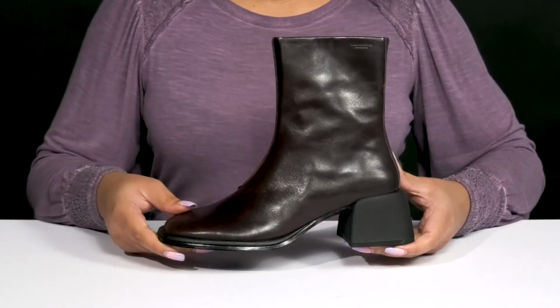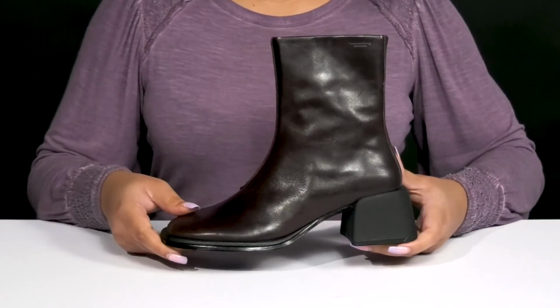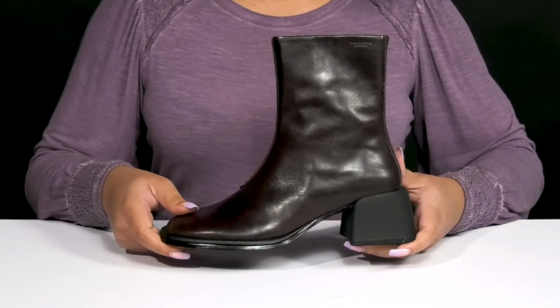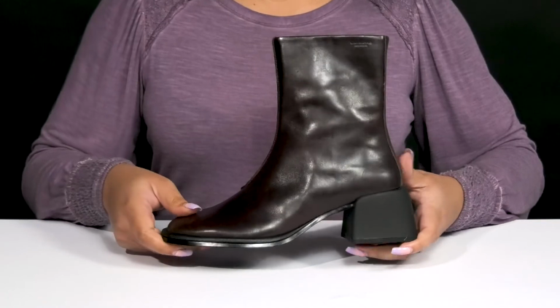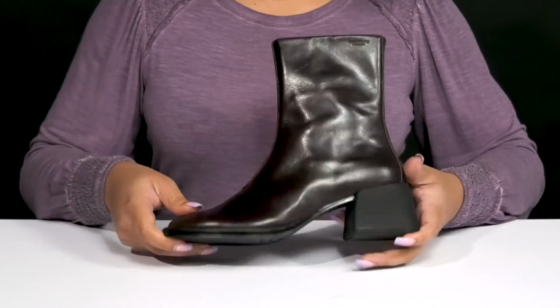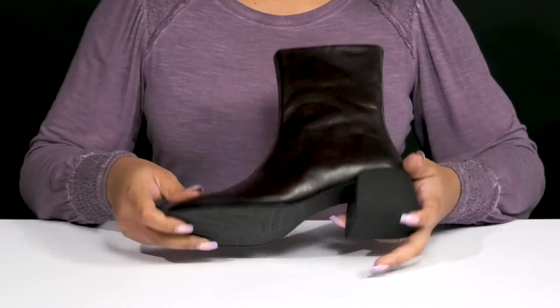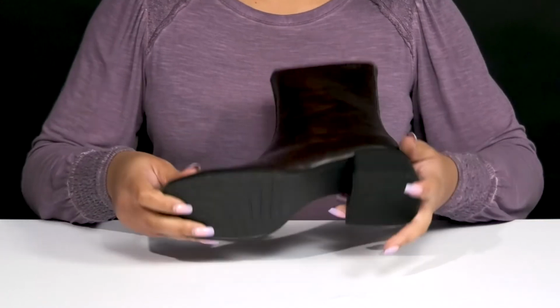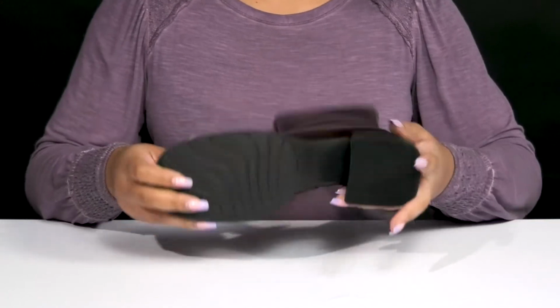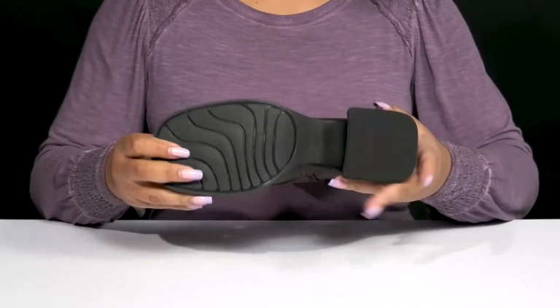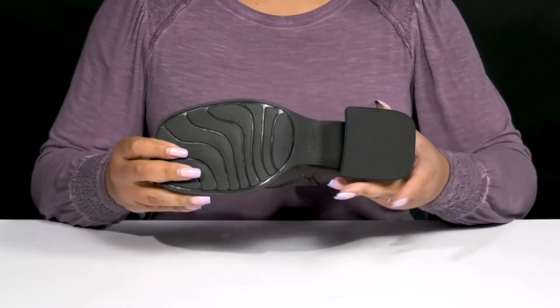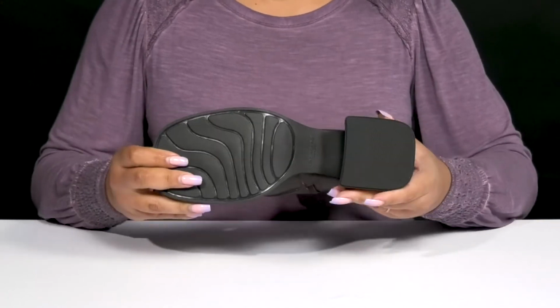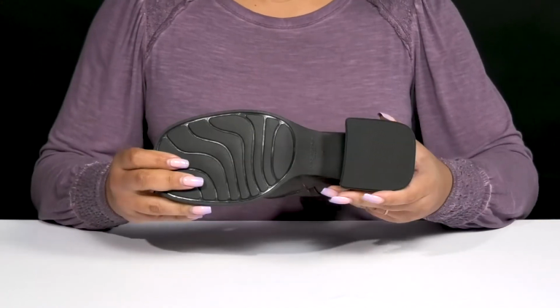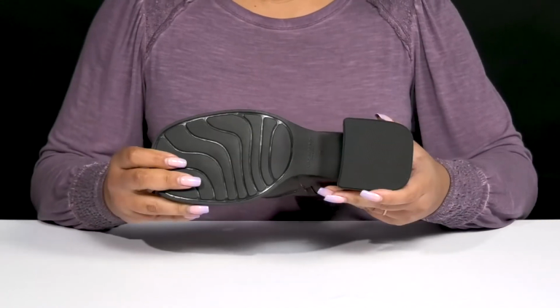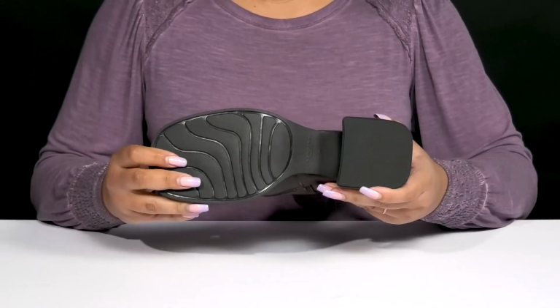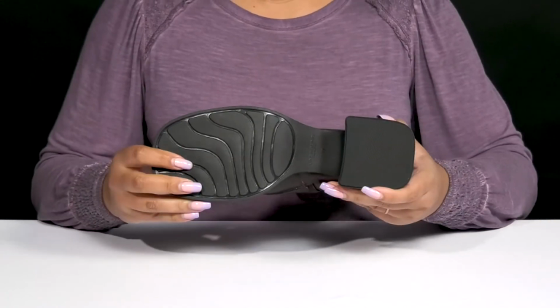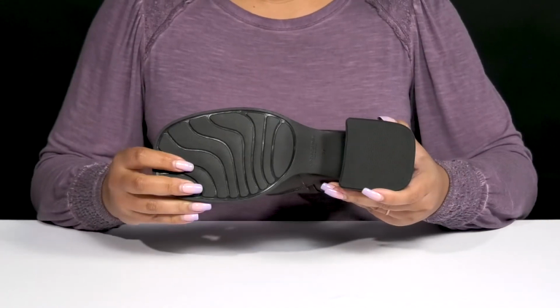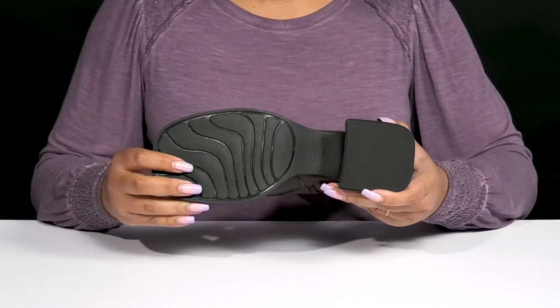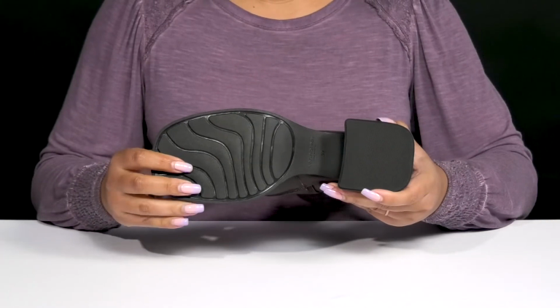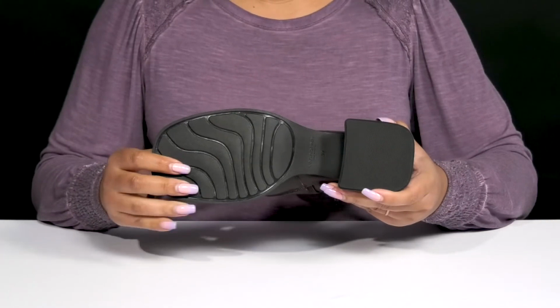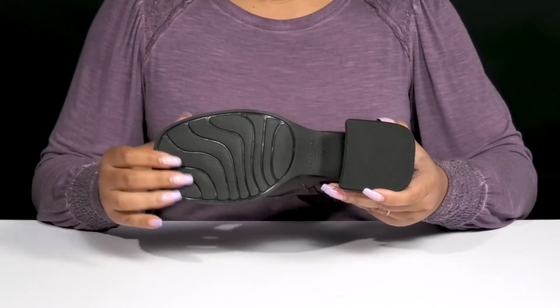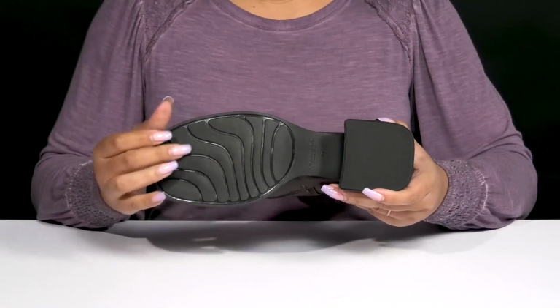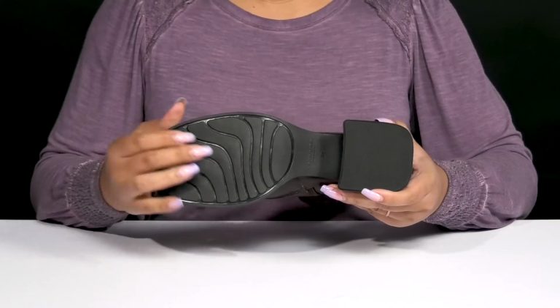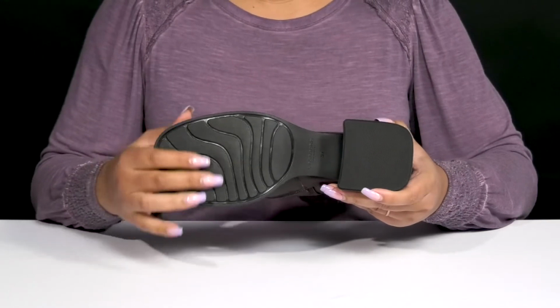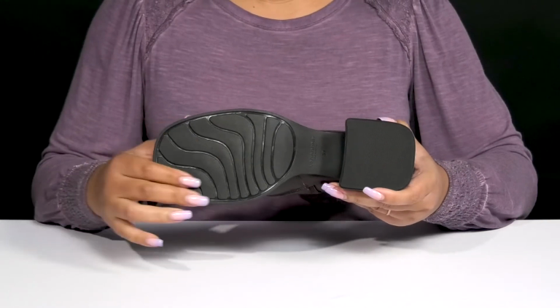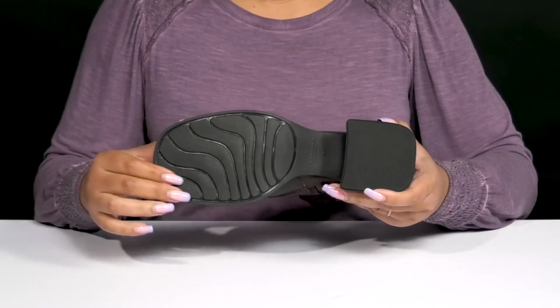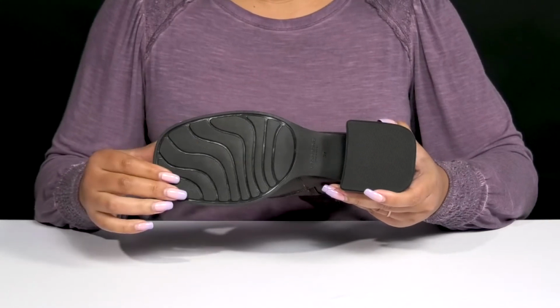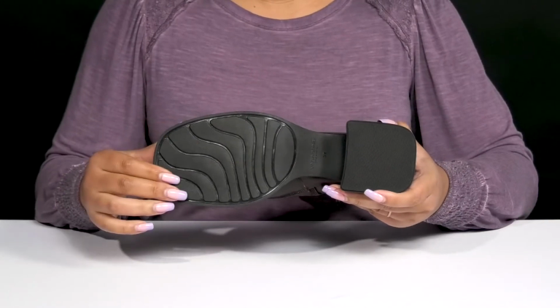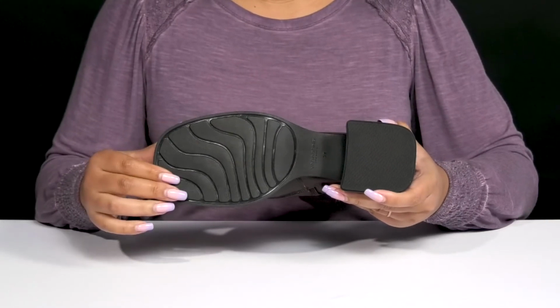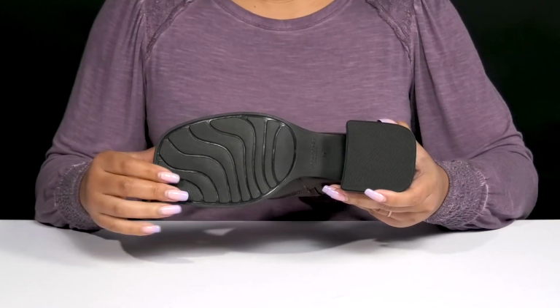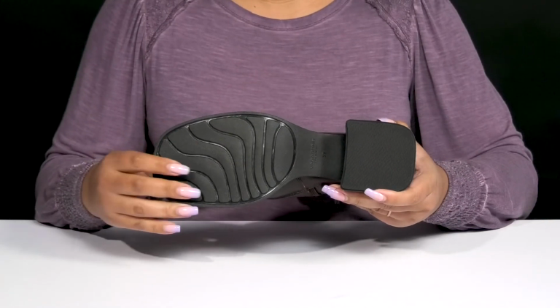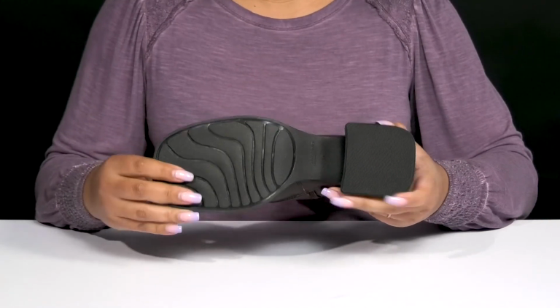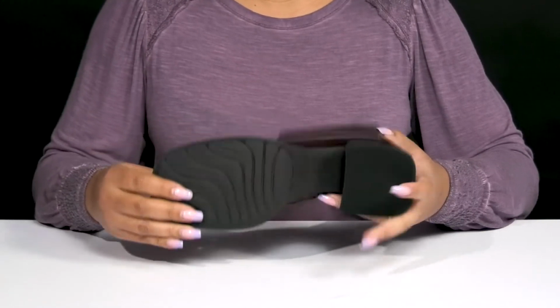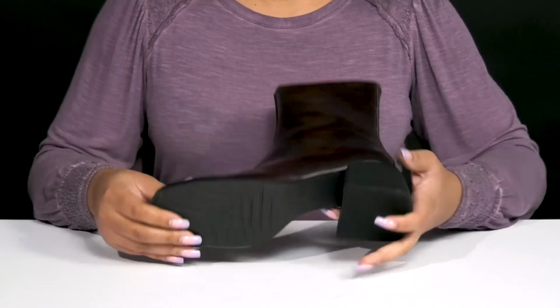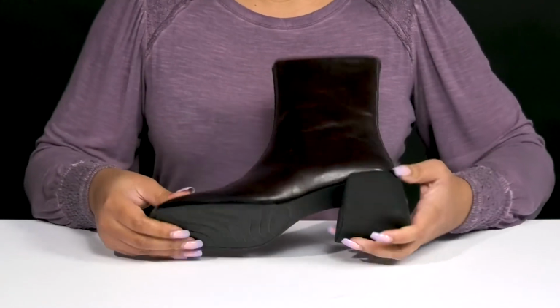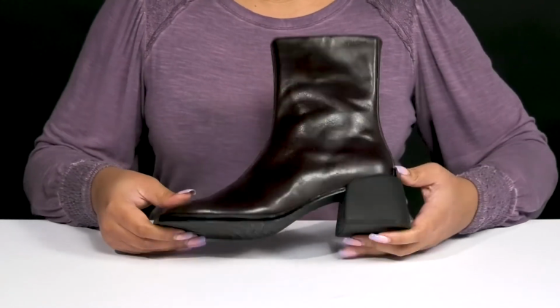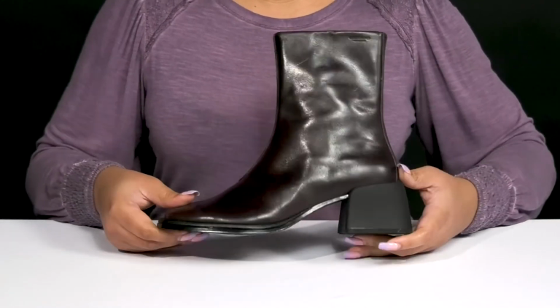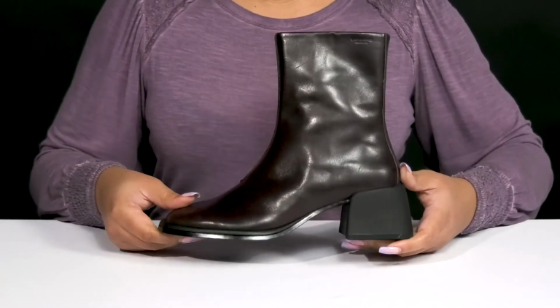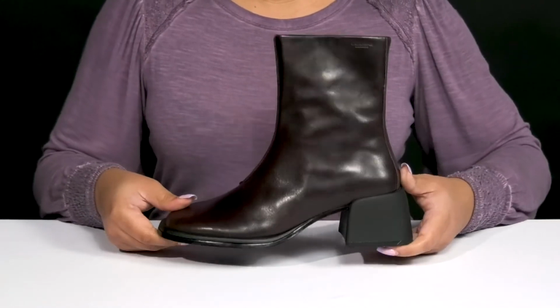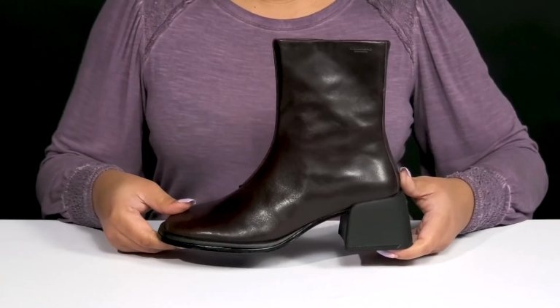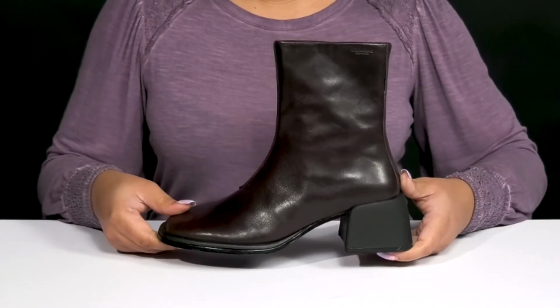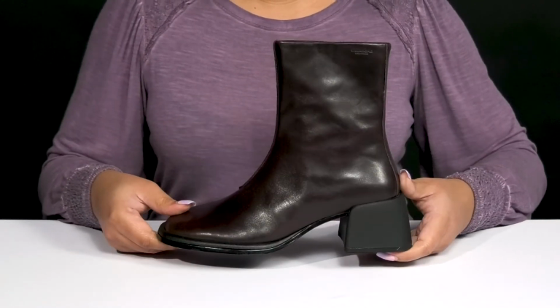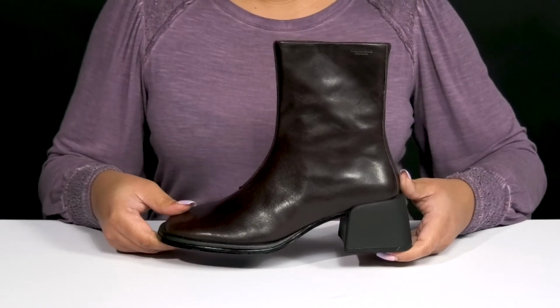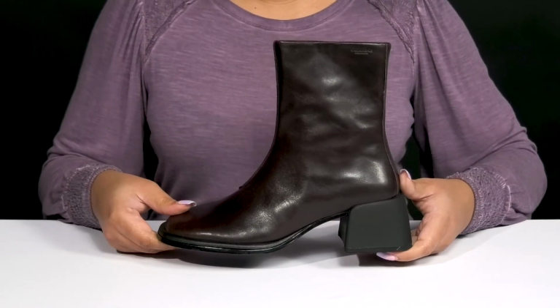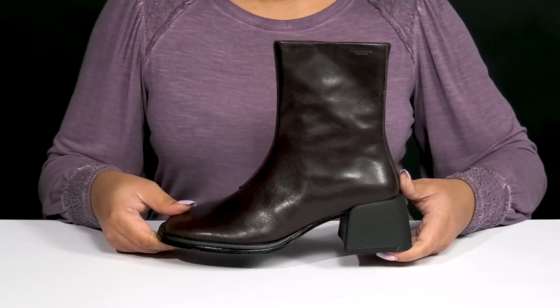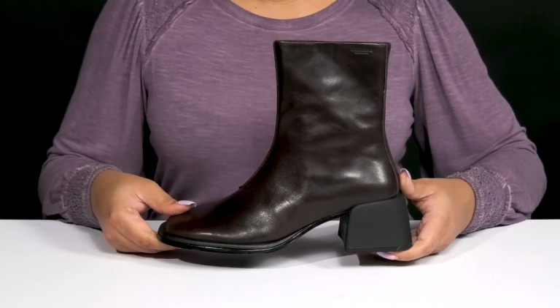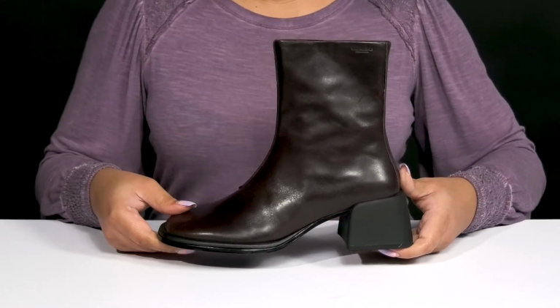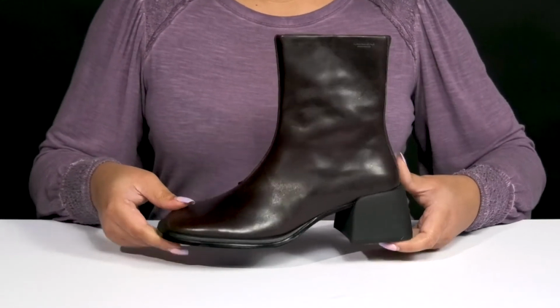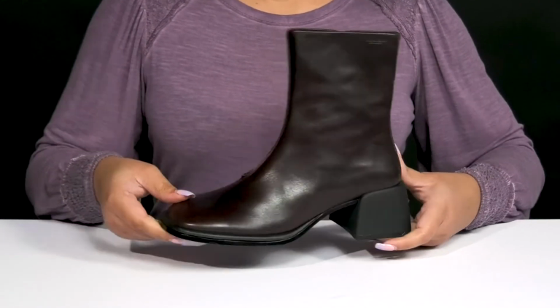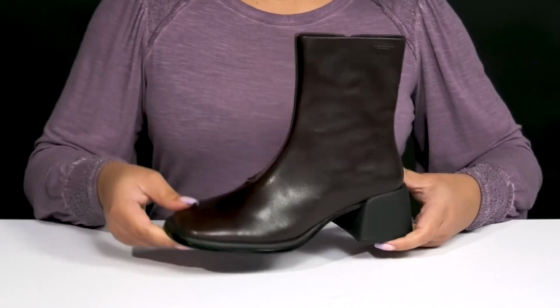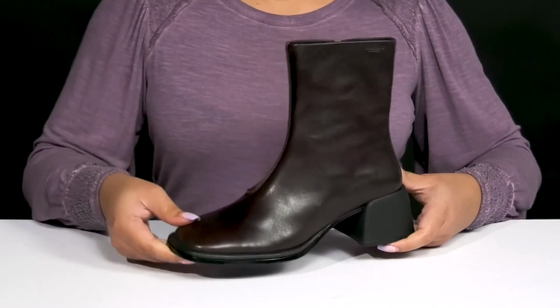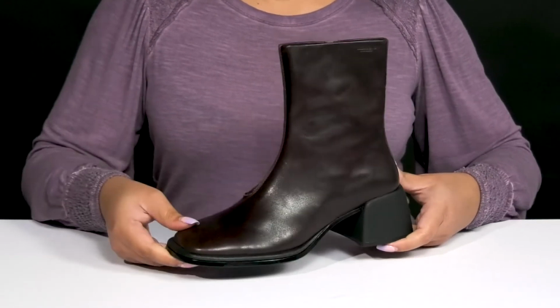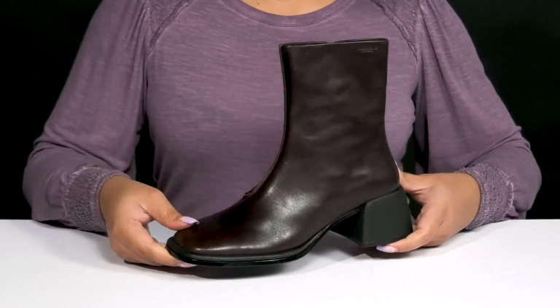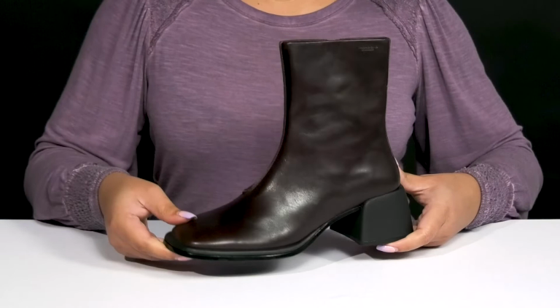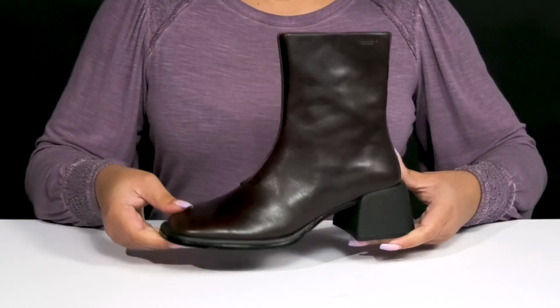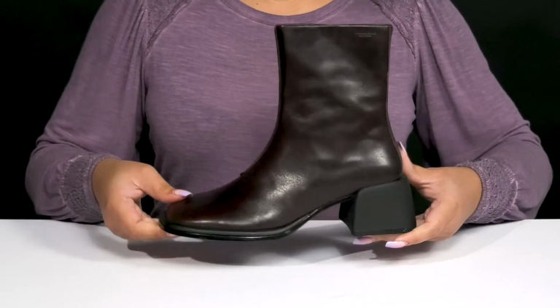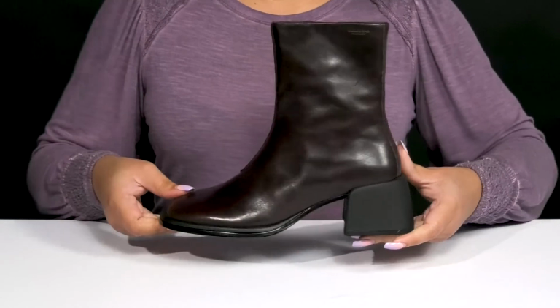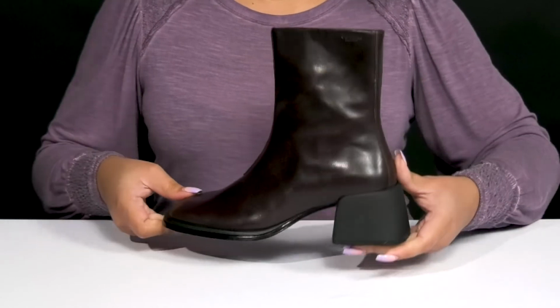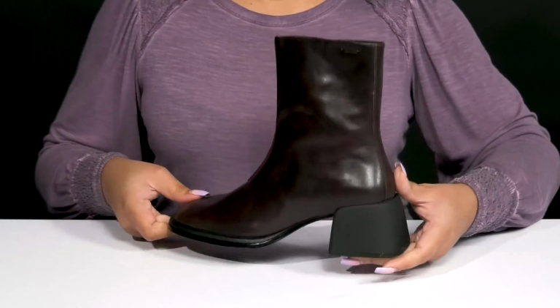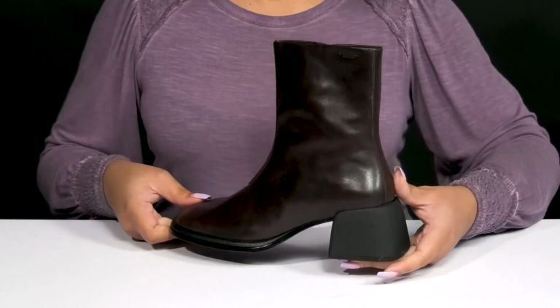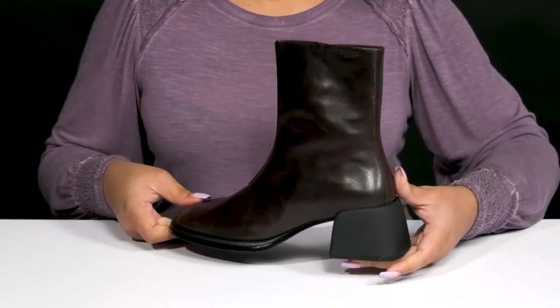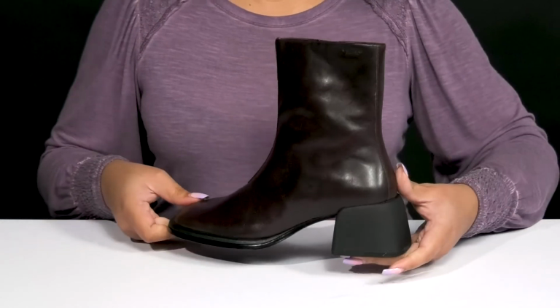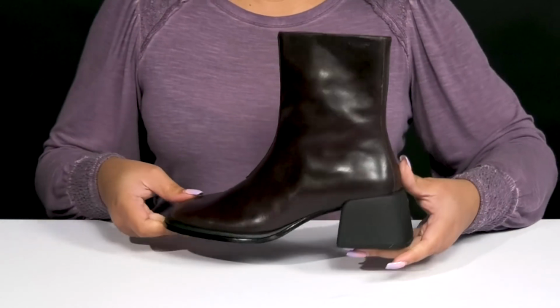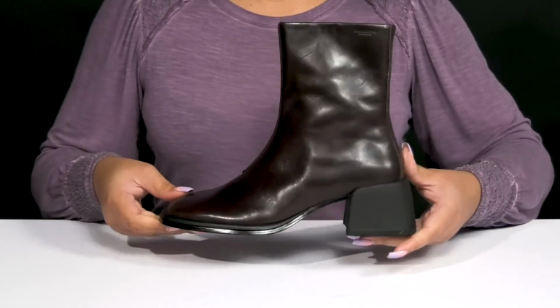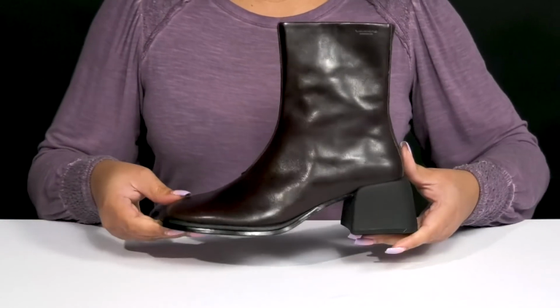It's all on top of a durable man-made outsole that's textured to give you the best grip. Wear these with your favorite pair of denim.